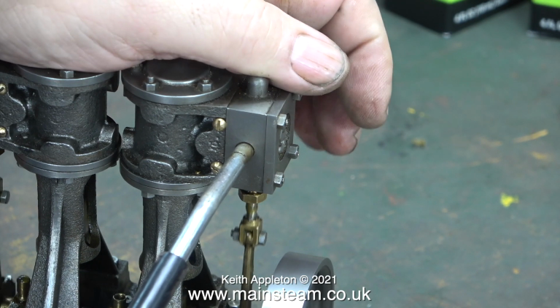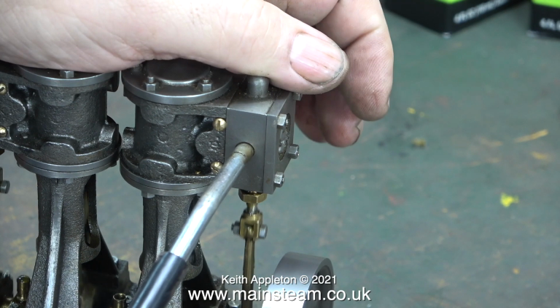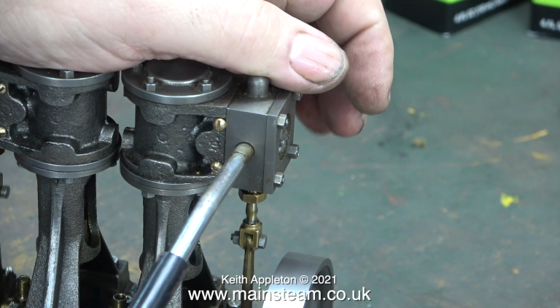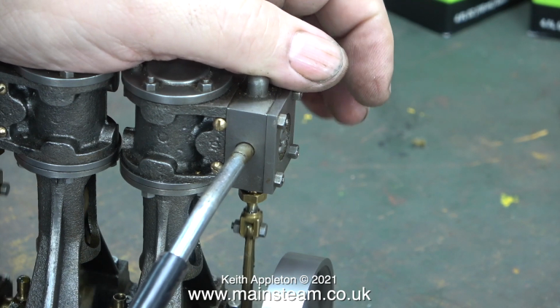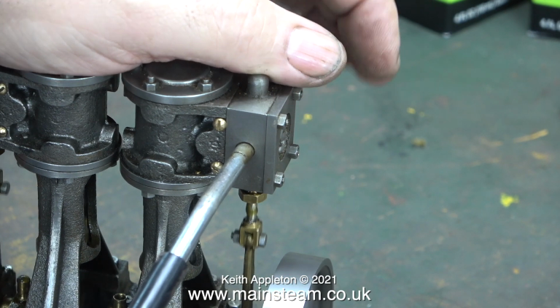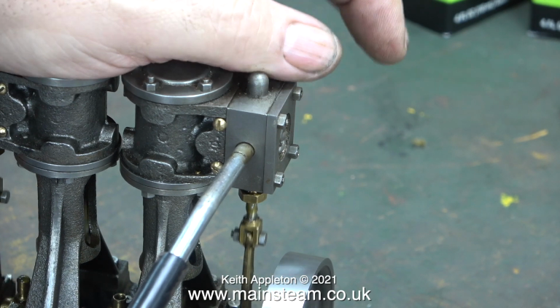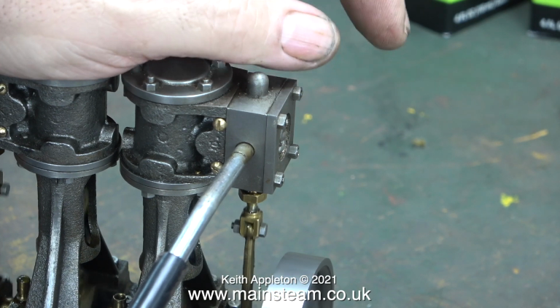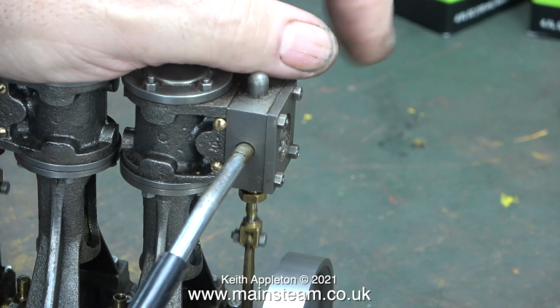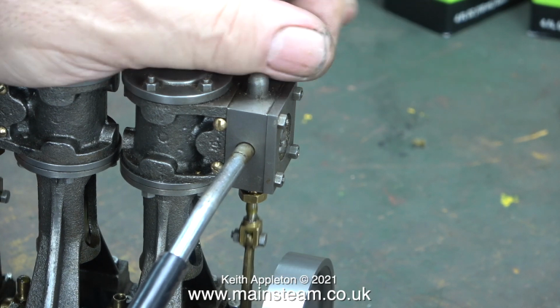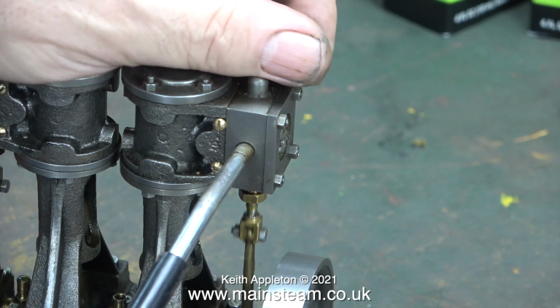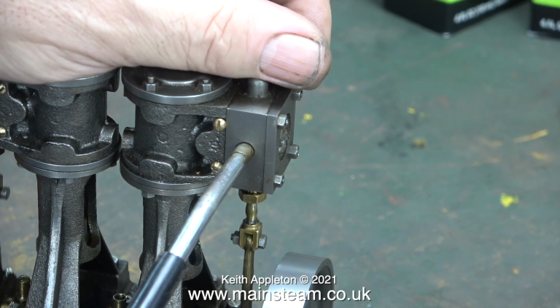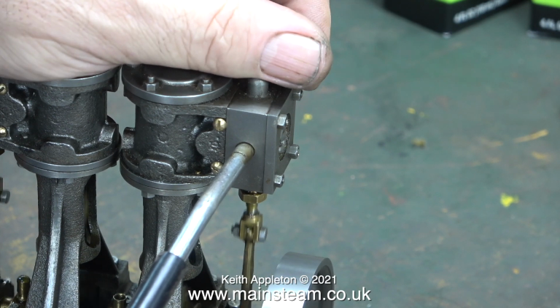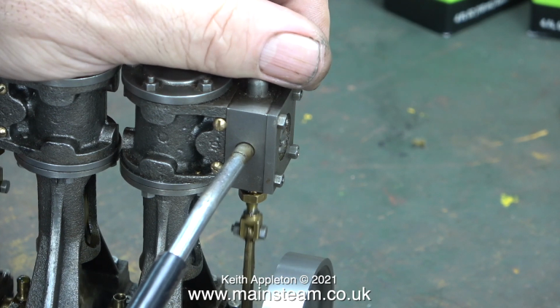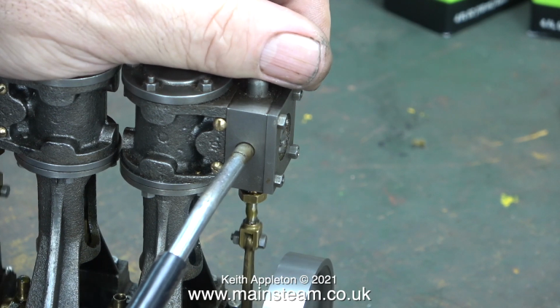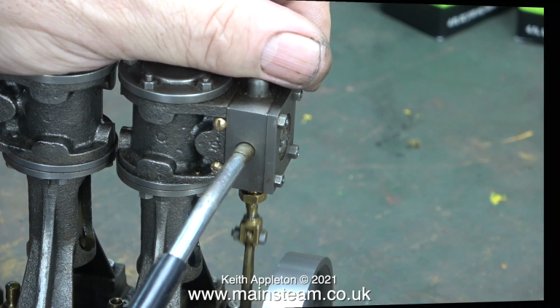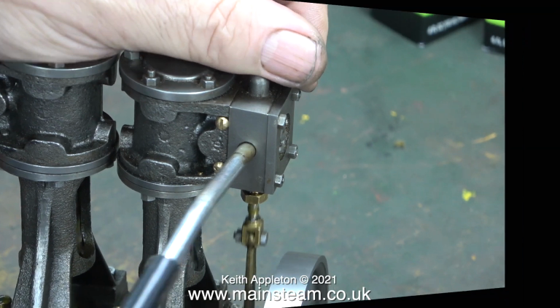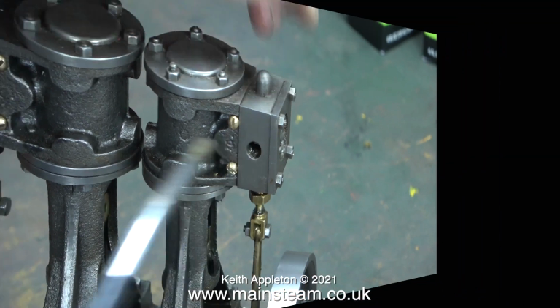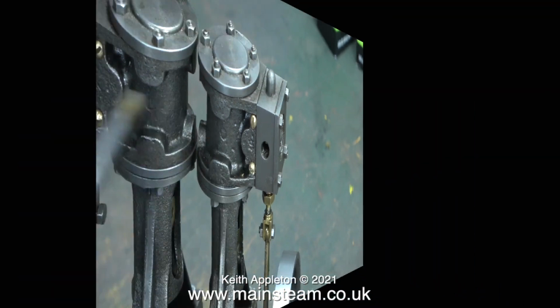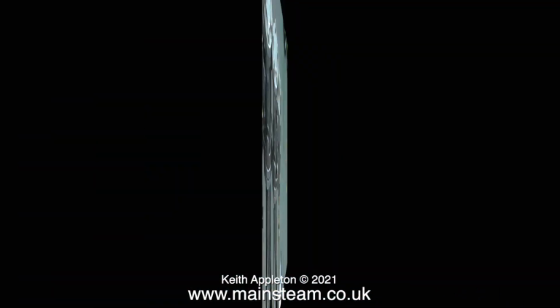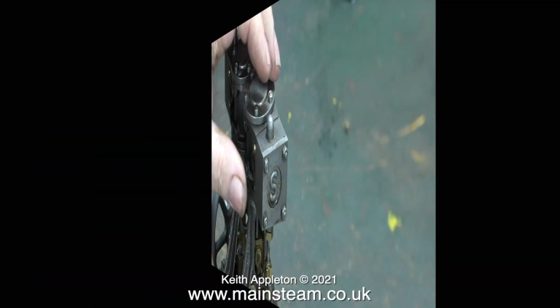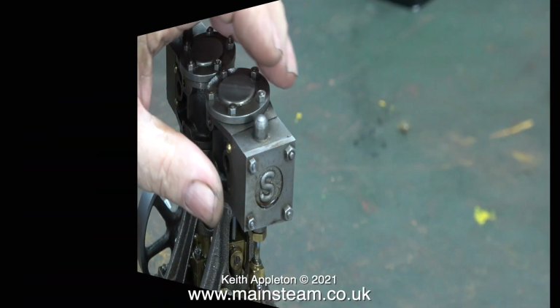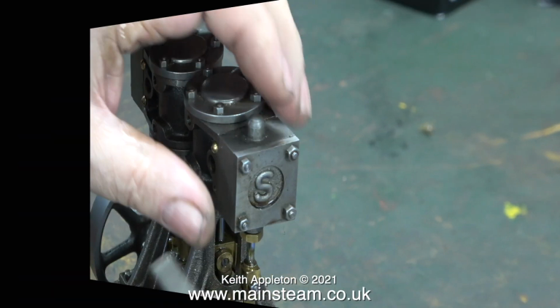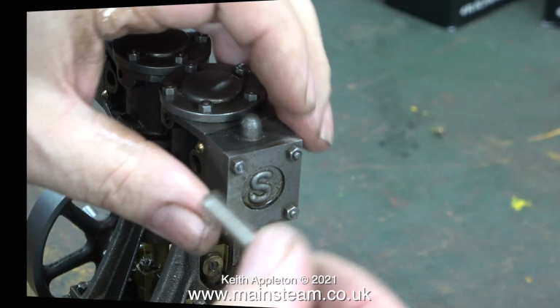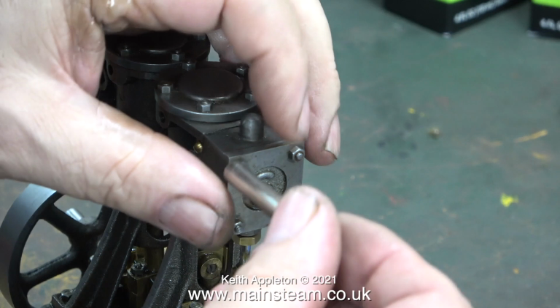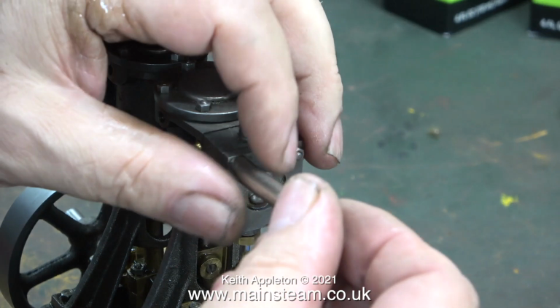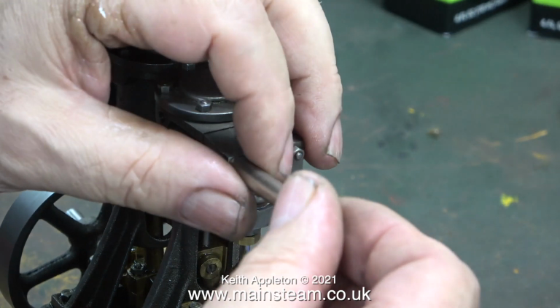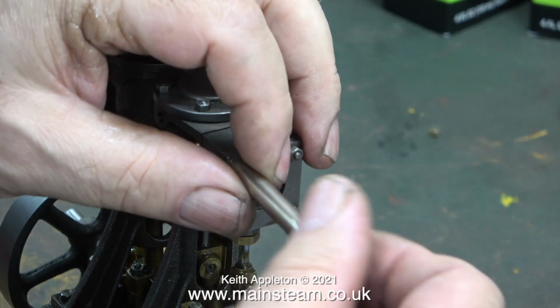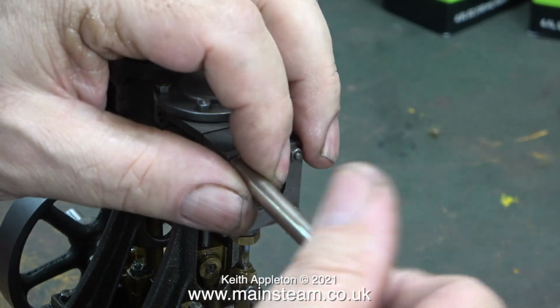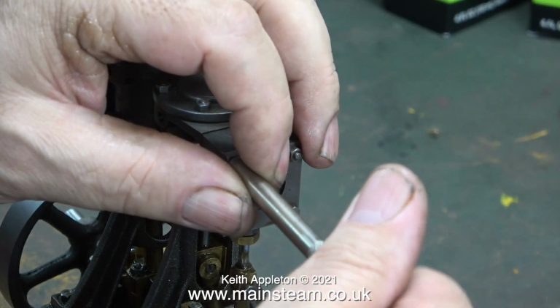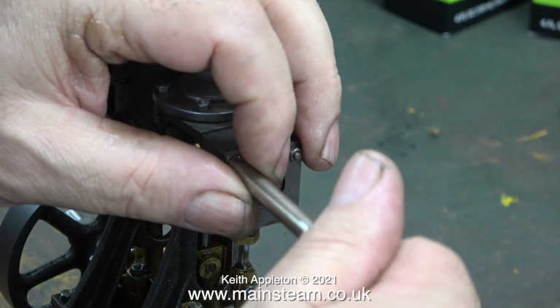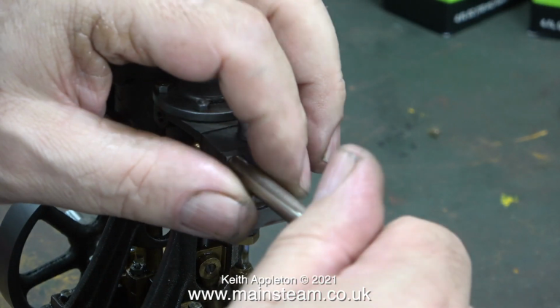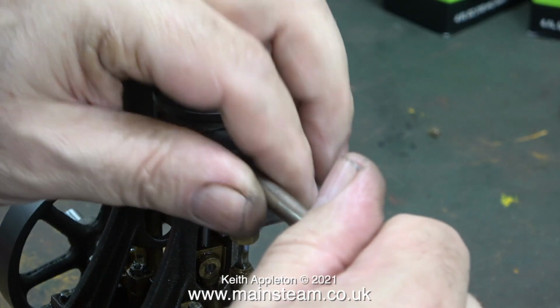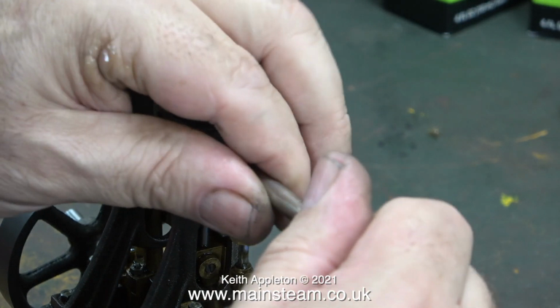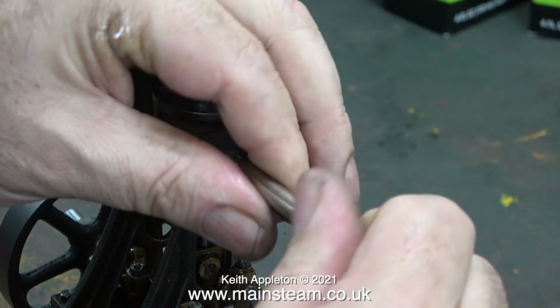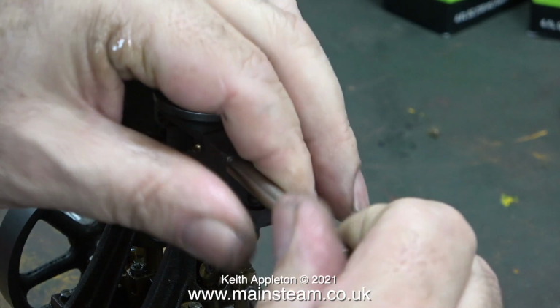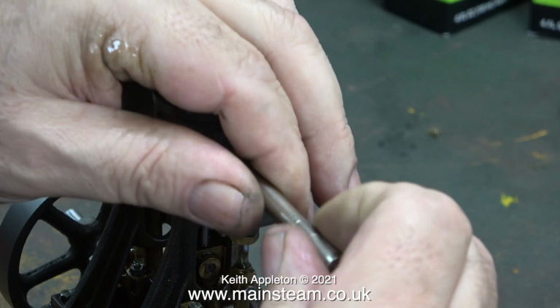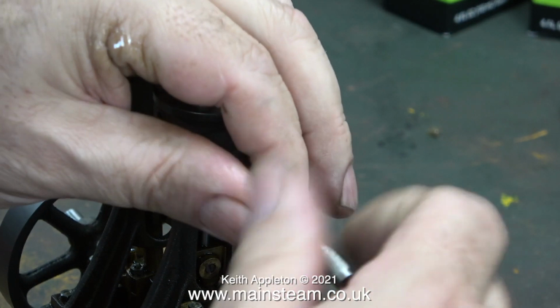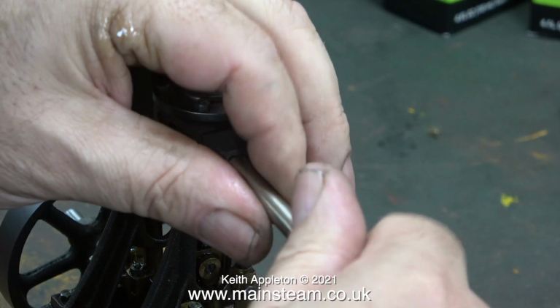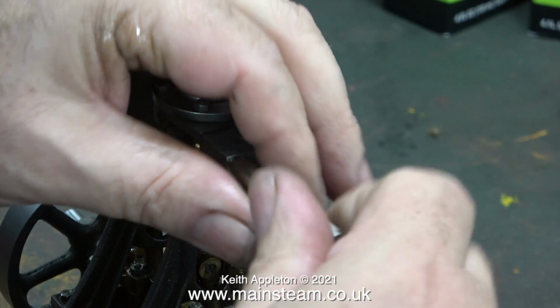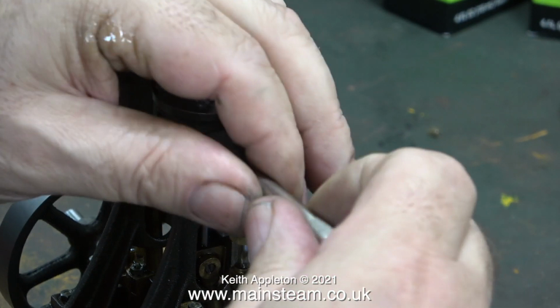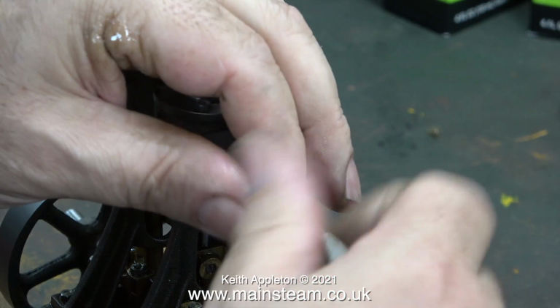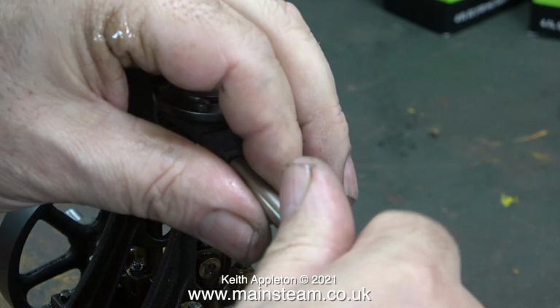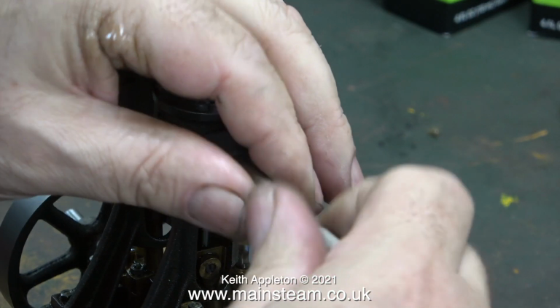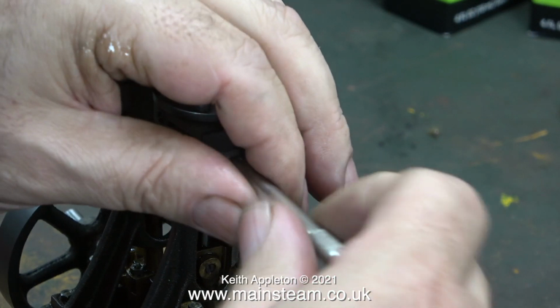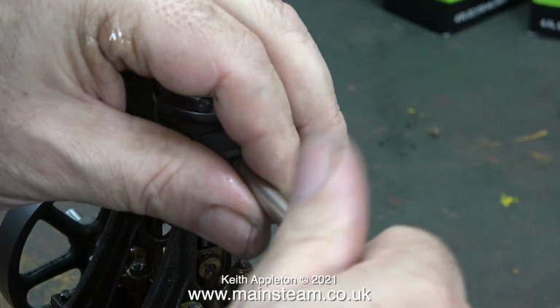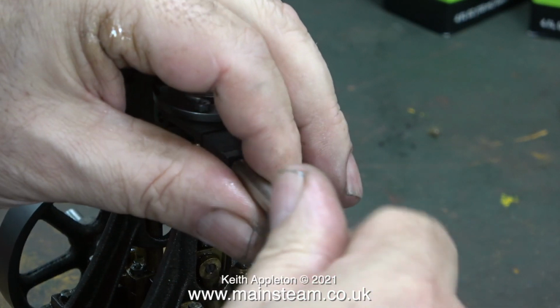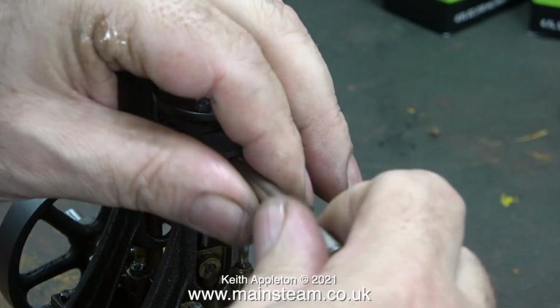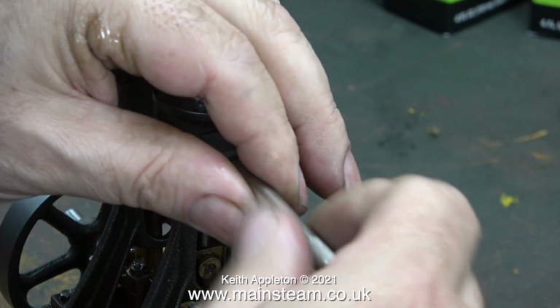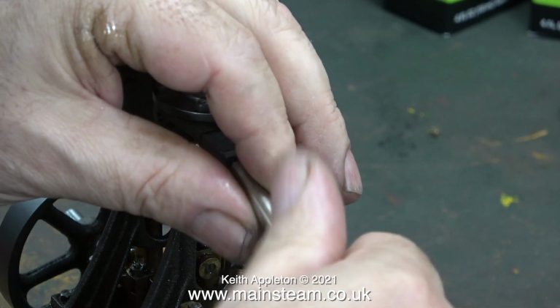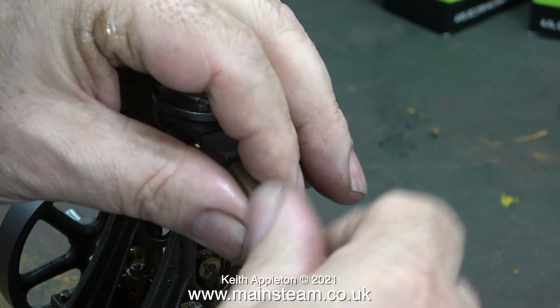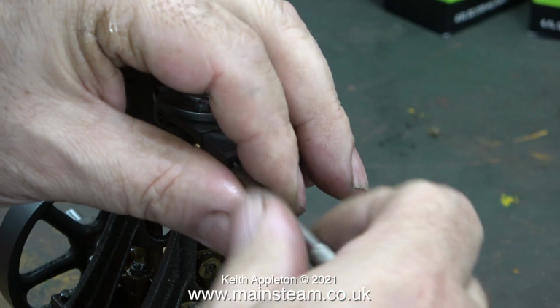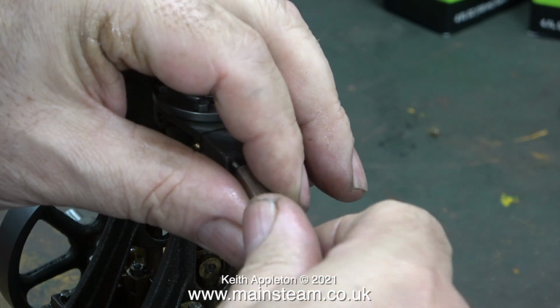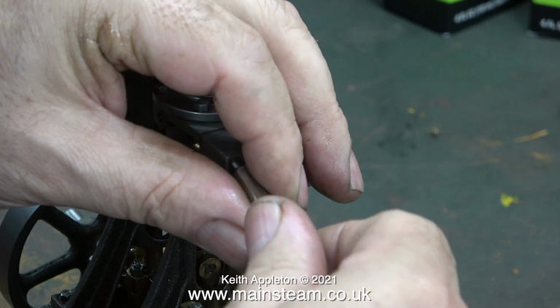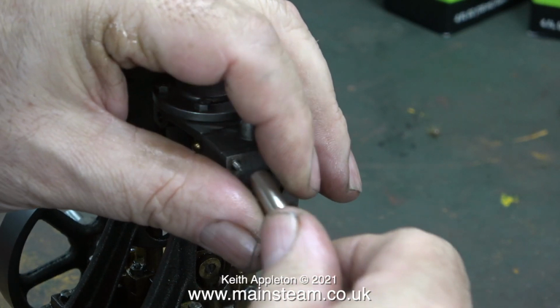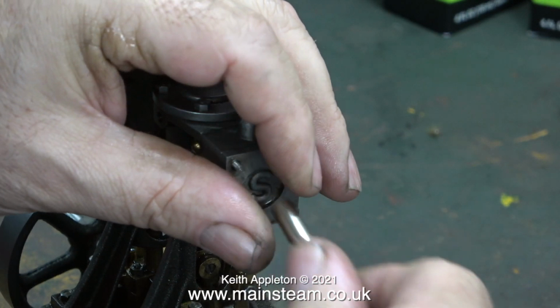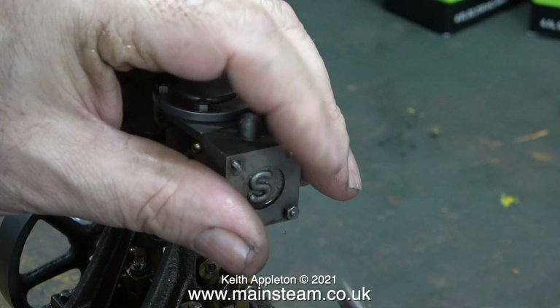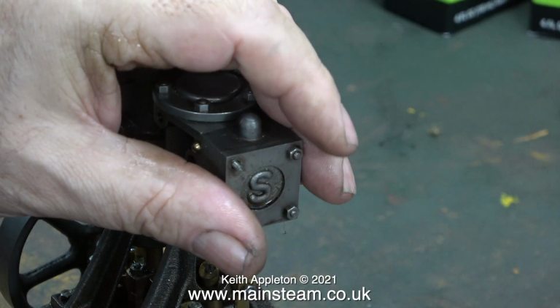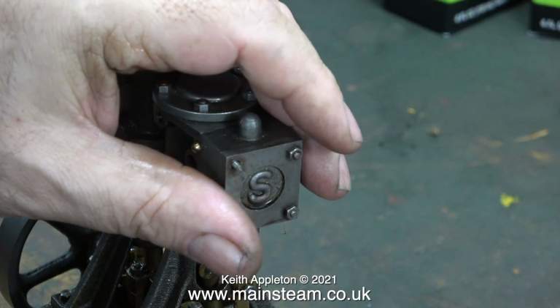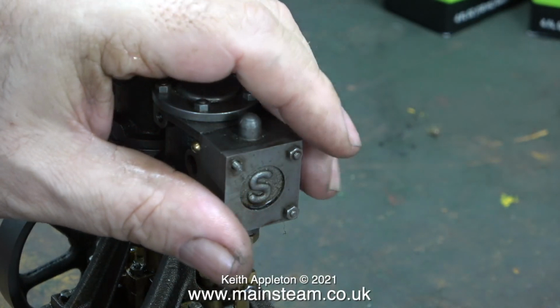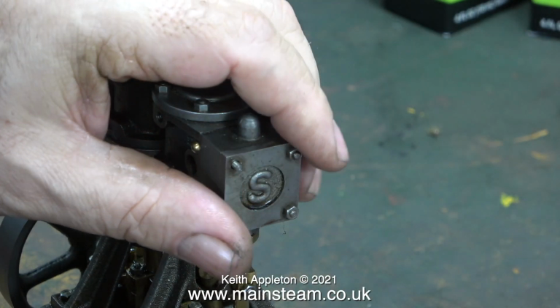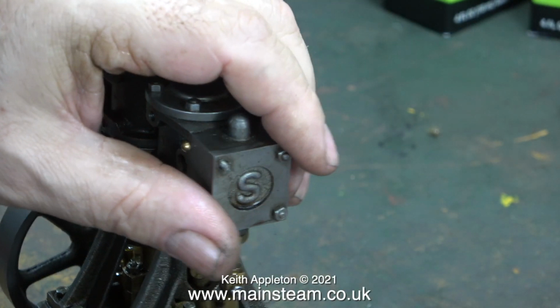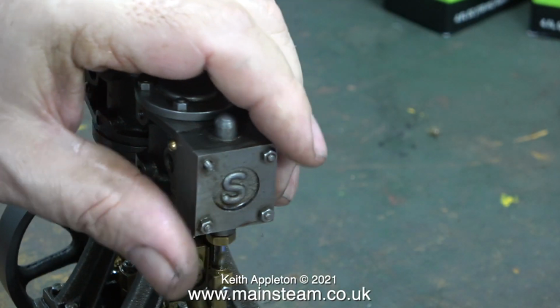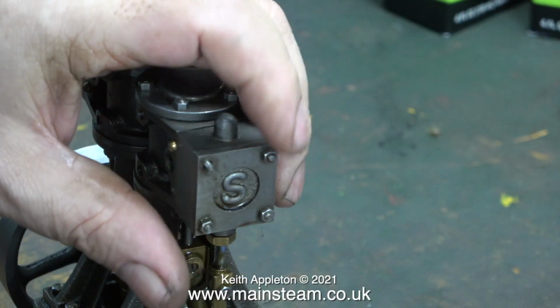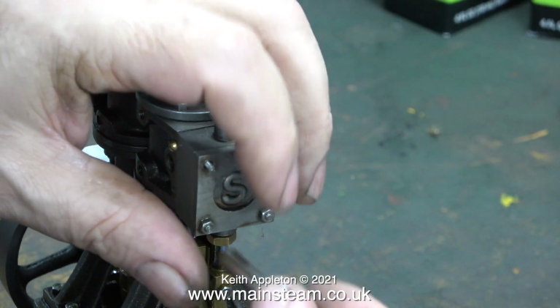After a while it sort of bursts into life — well, it doesn't burst into life exactly, it labours its way into life. I'll leave it for now and turn my attention to the other steam chest.